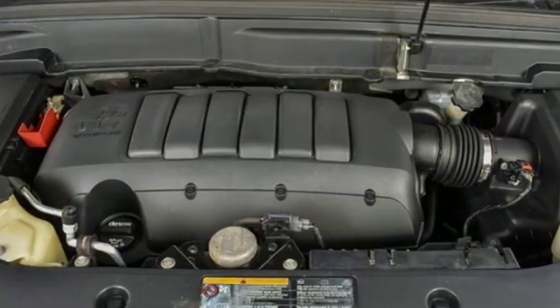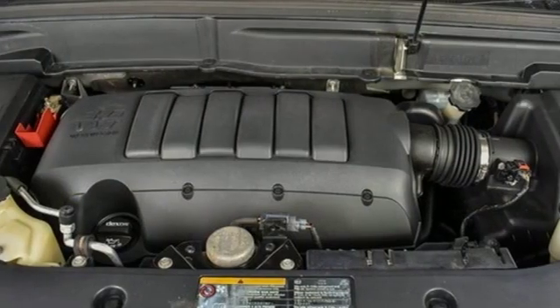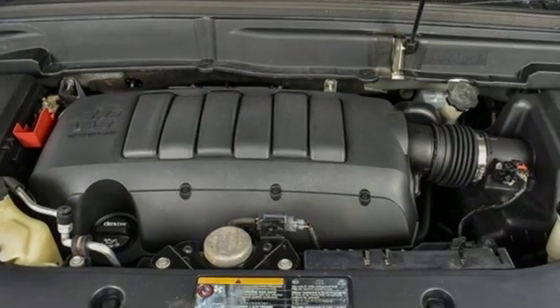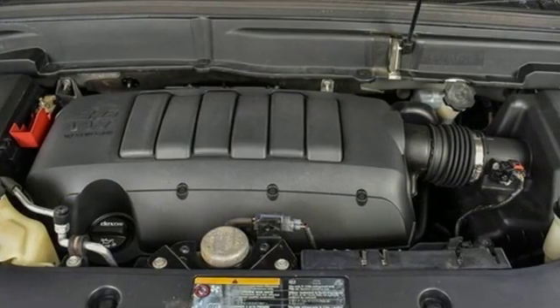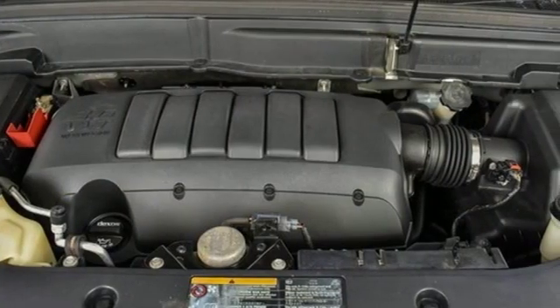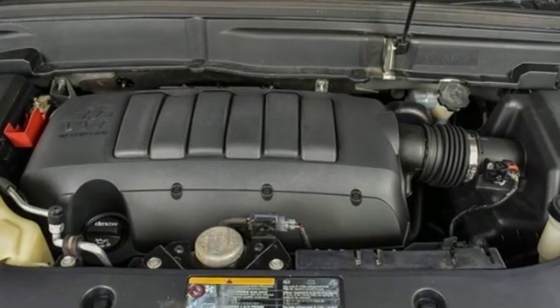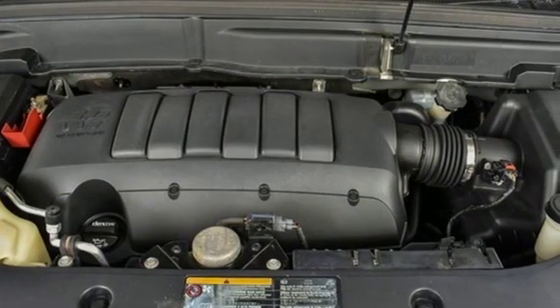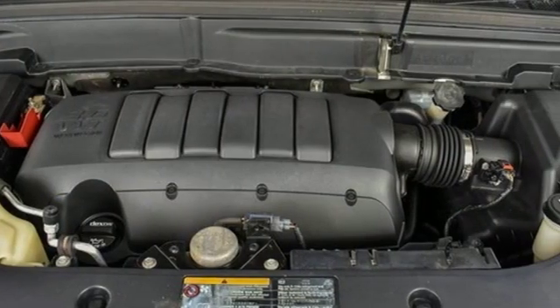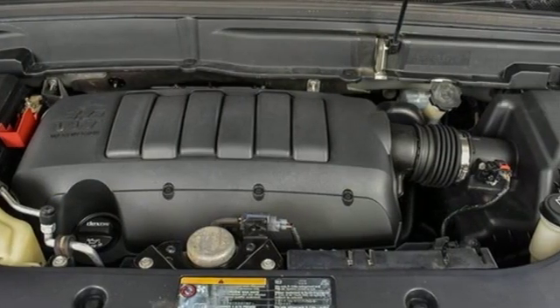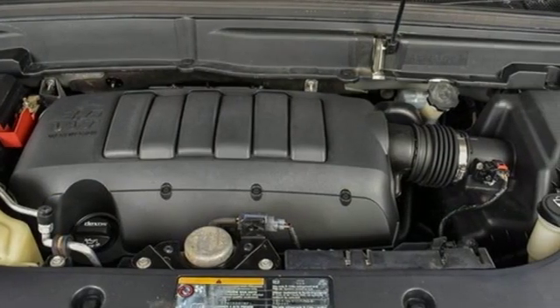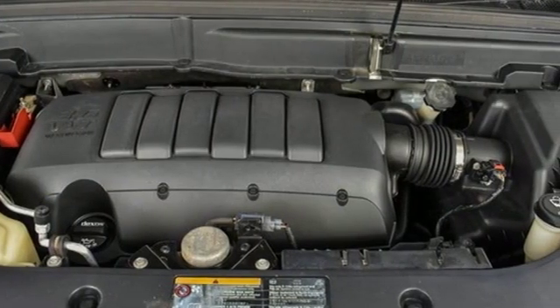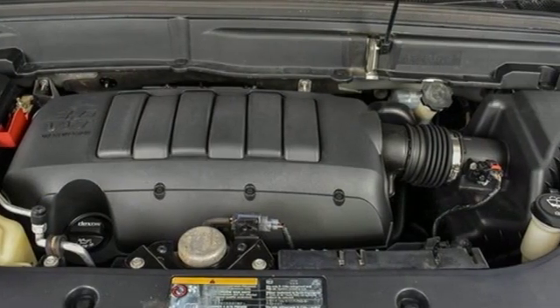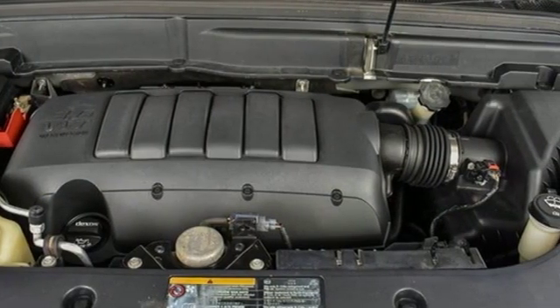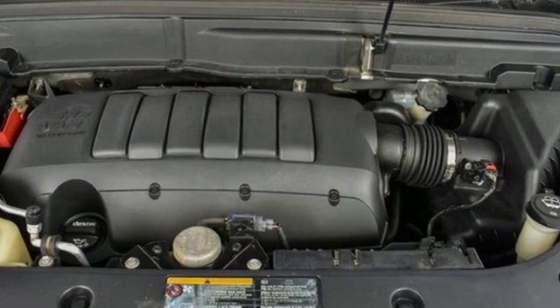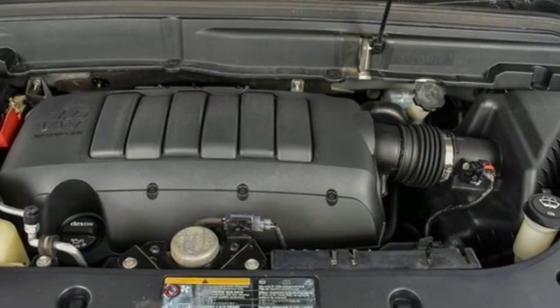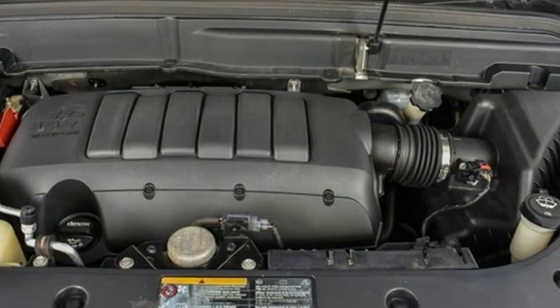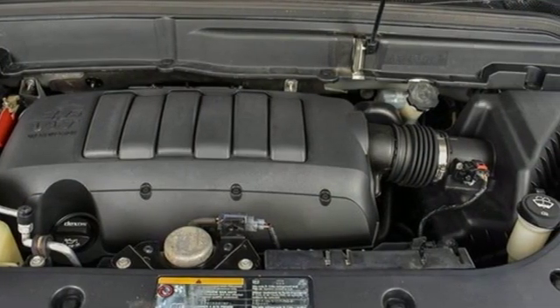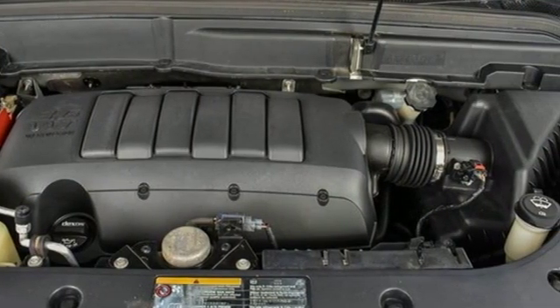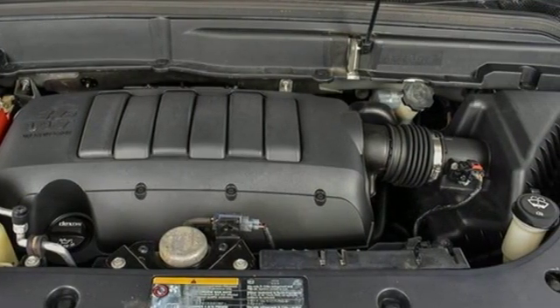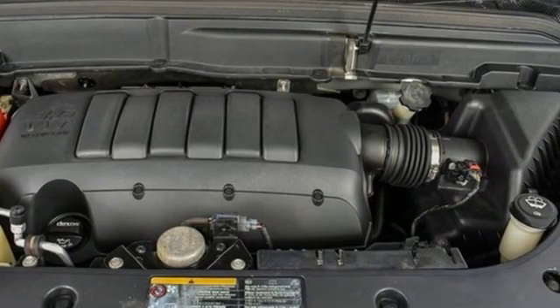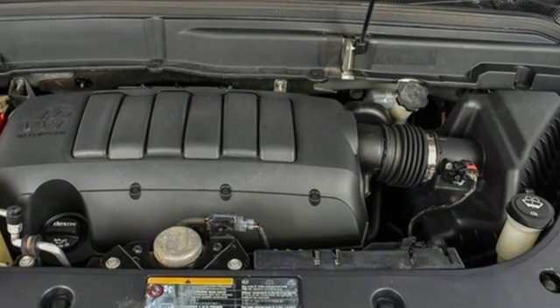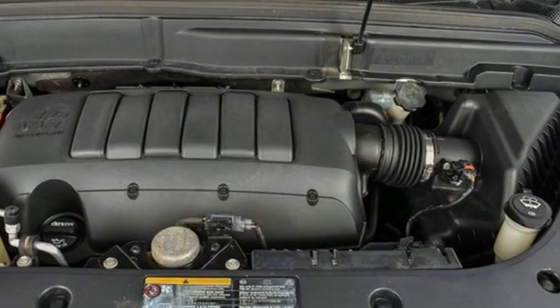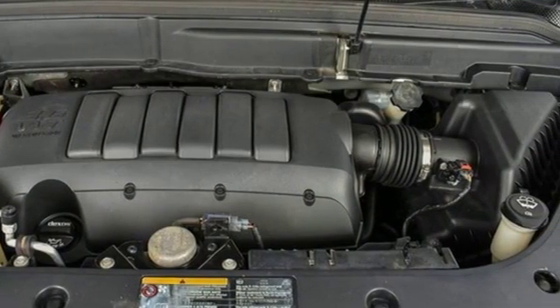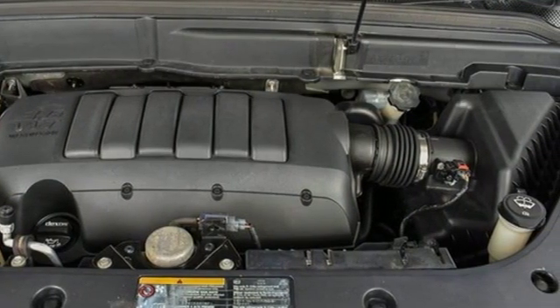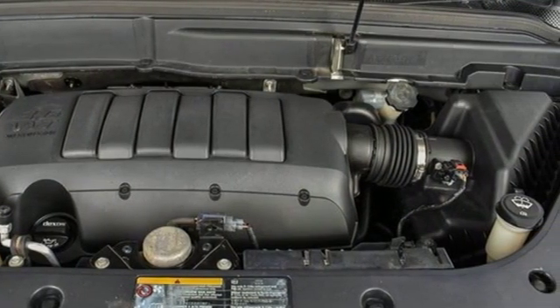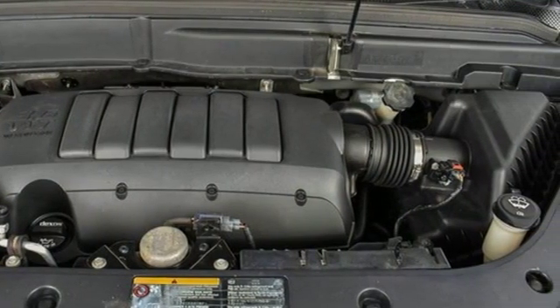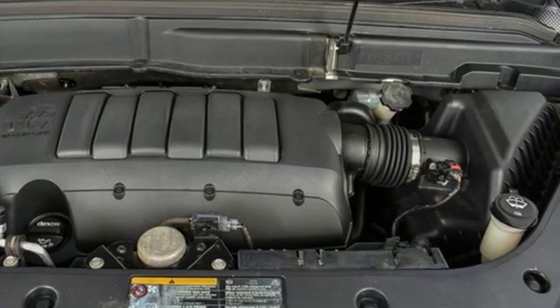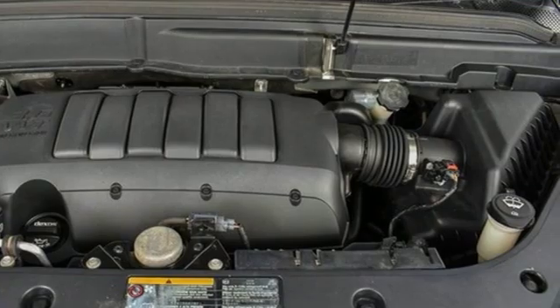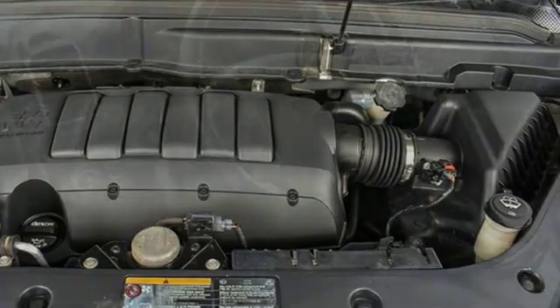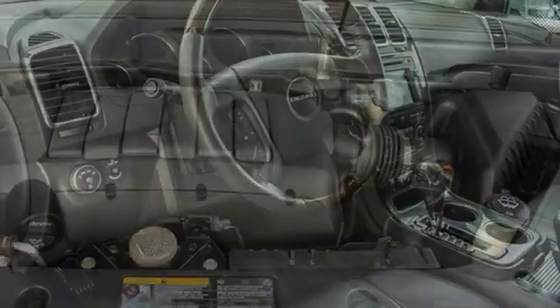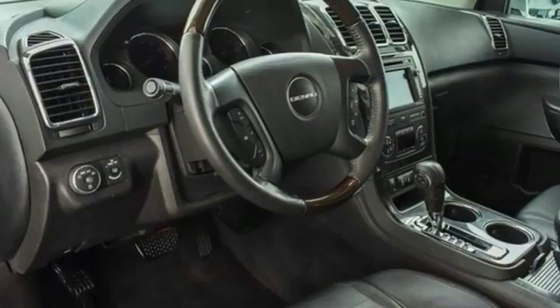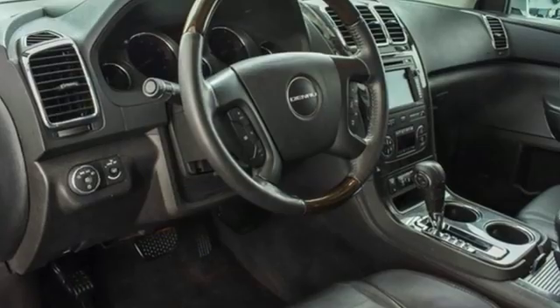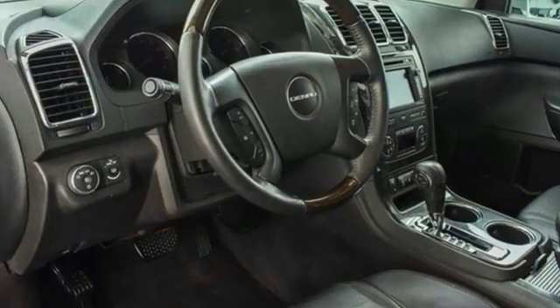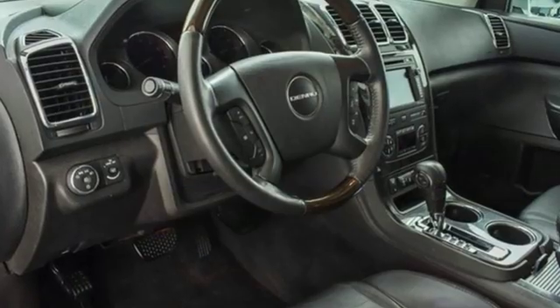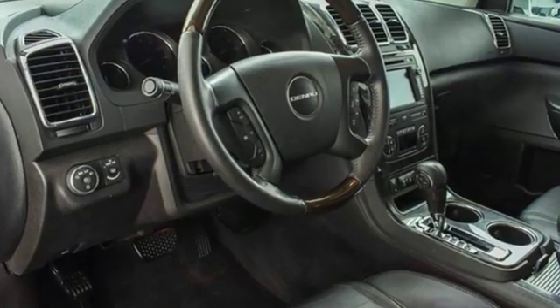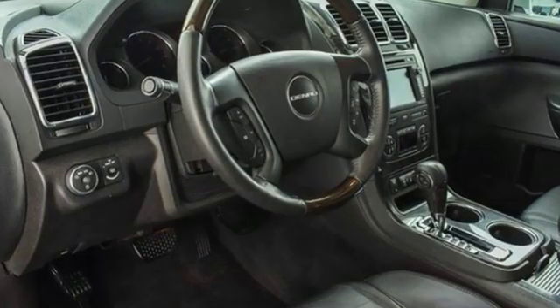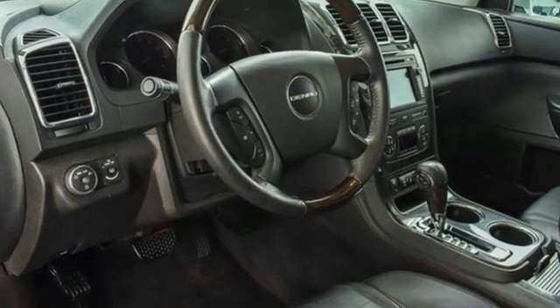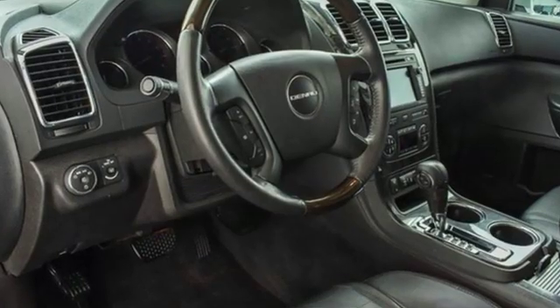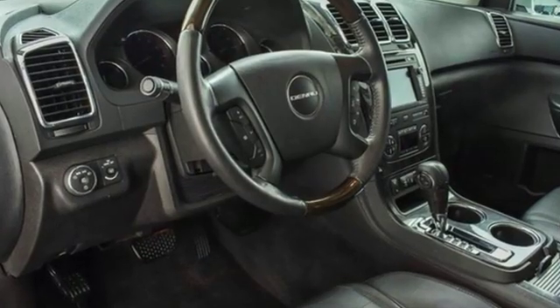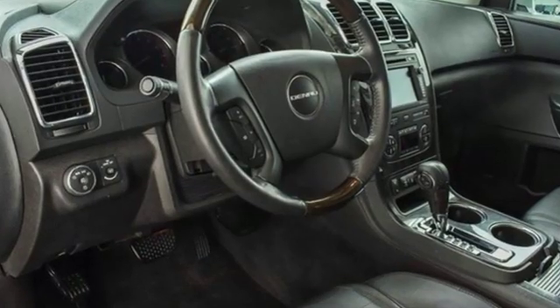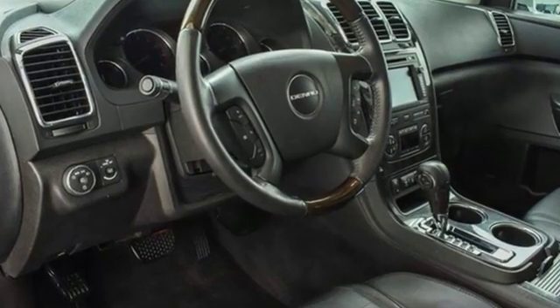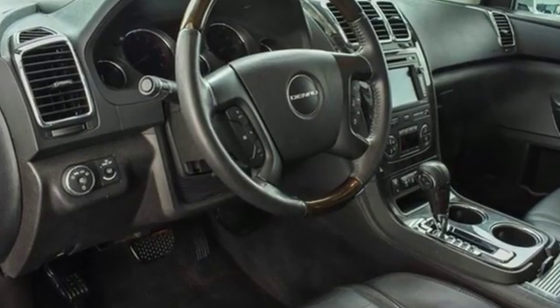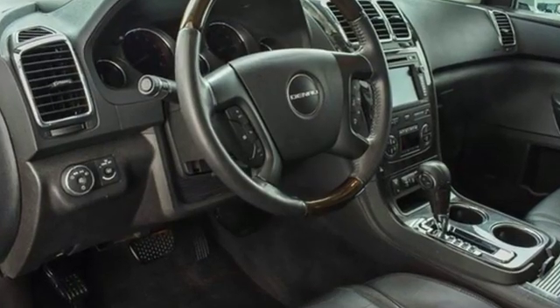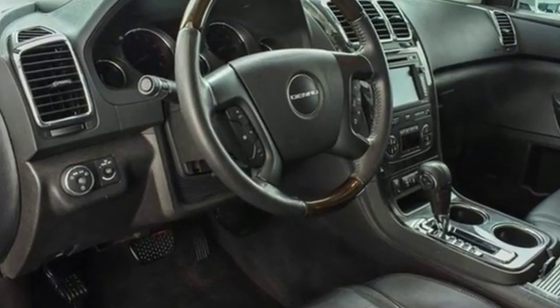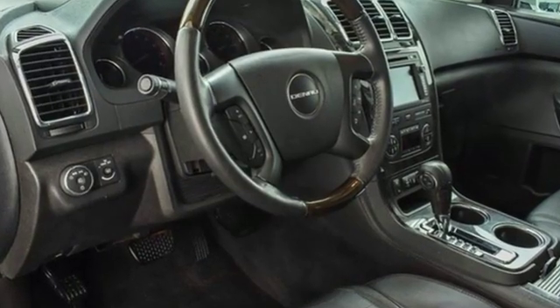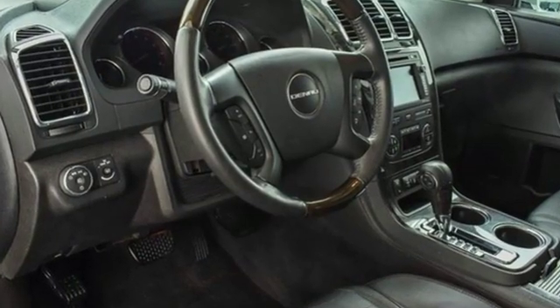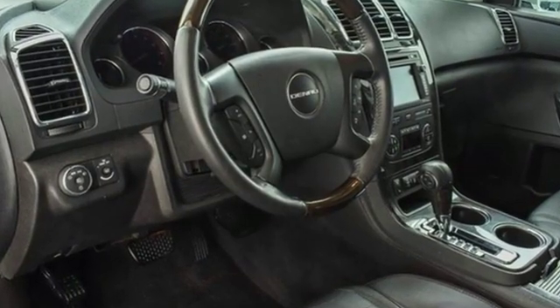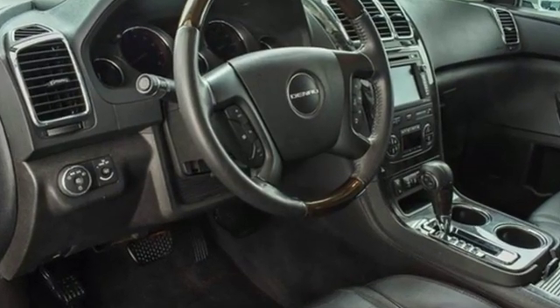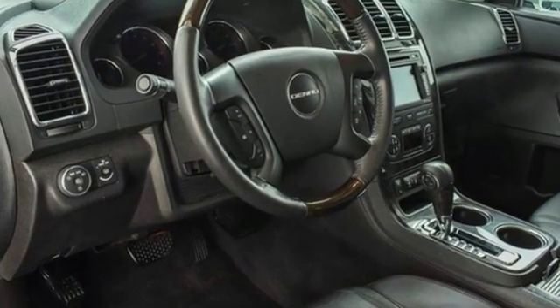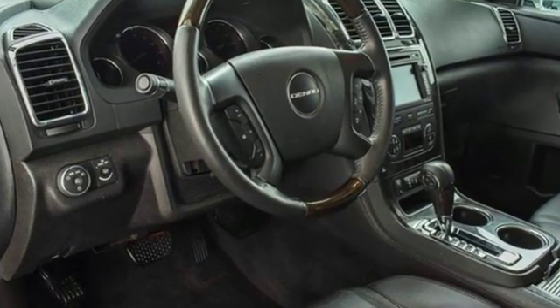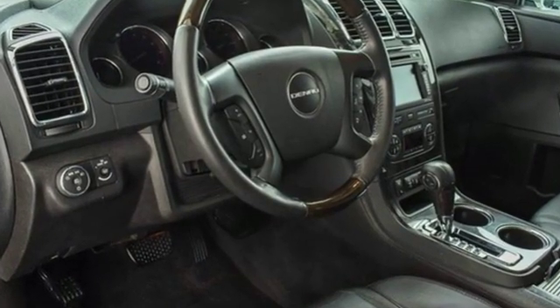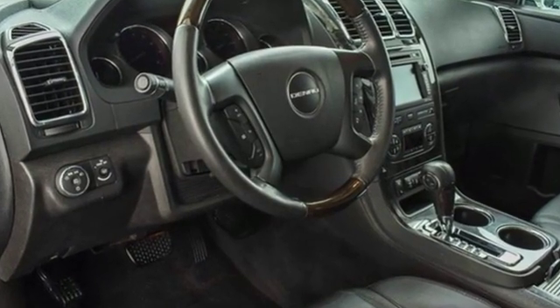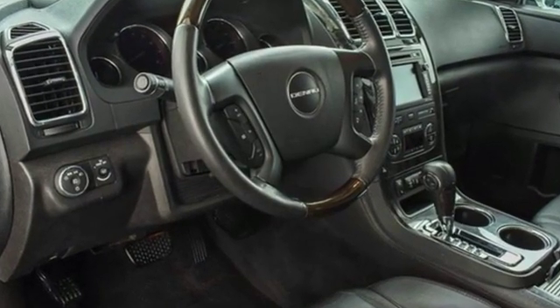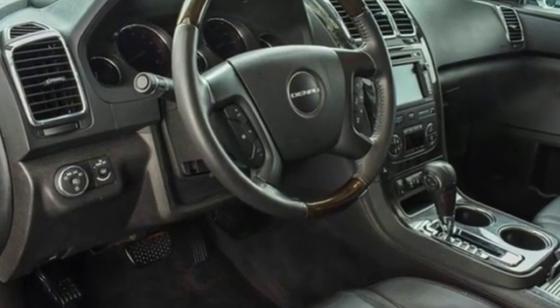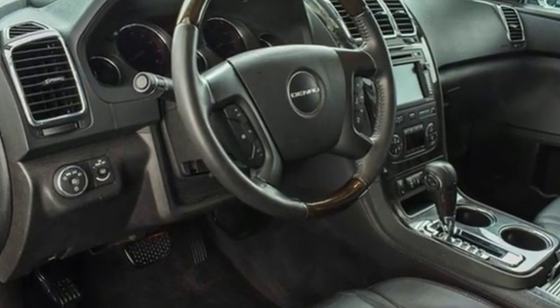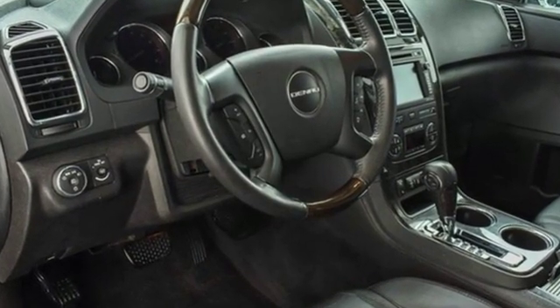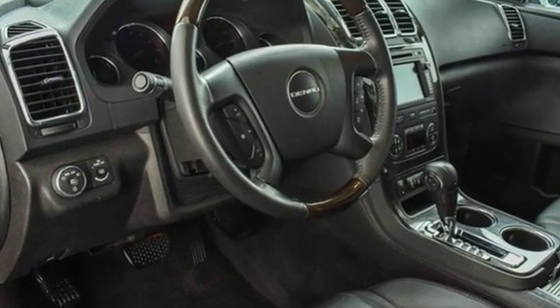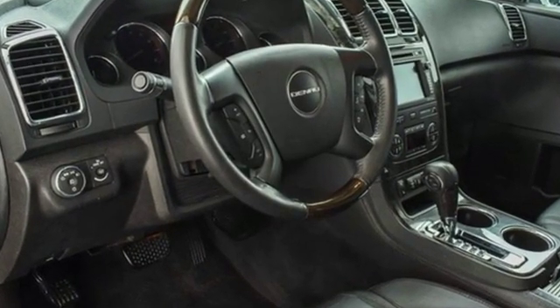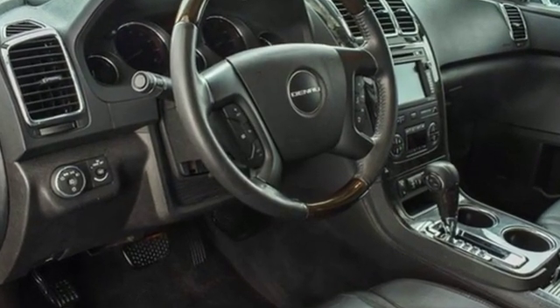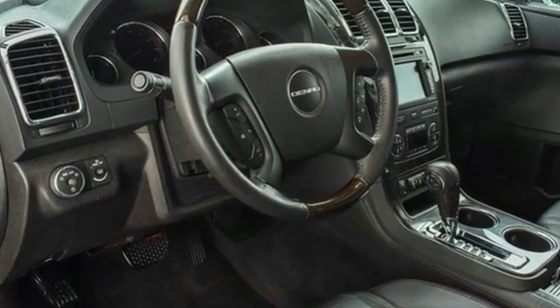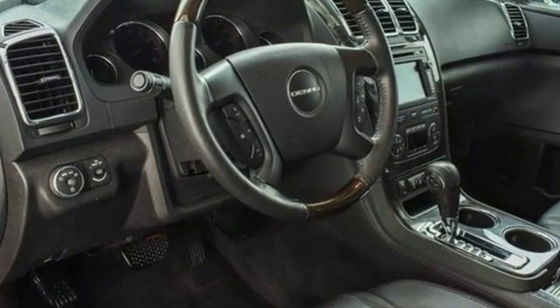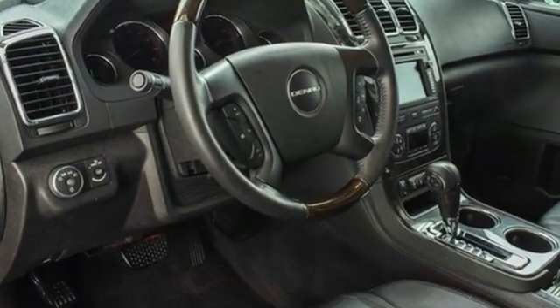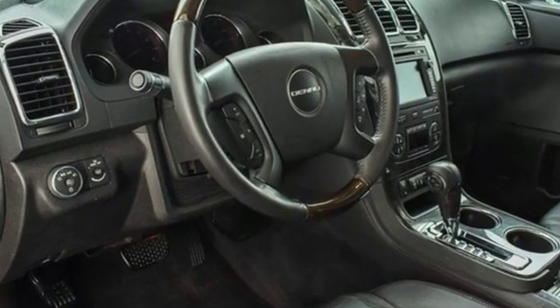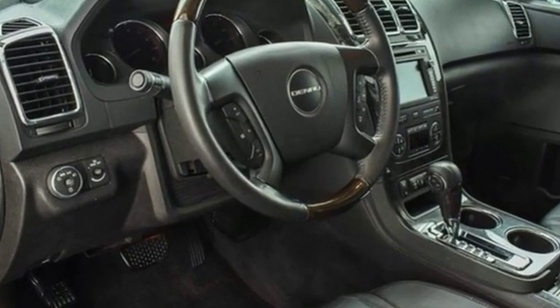Smart capabilities, strong performance — GMC. There's even more to see in person. Take it for a test drive today.